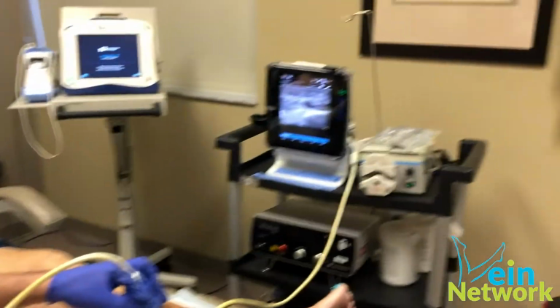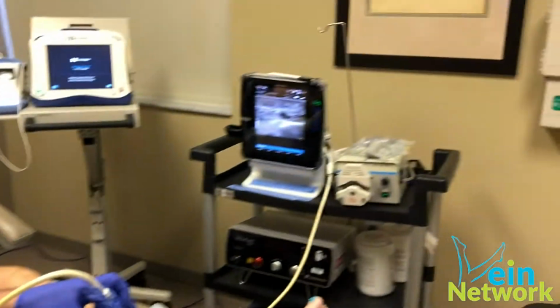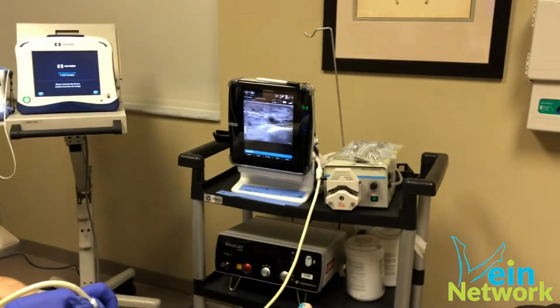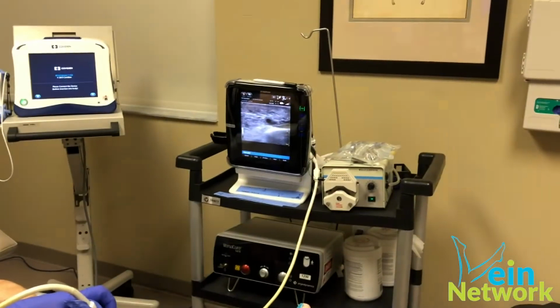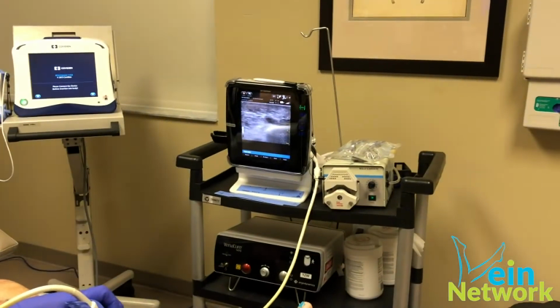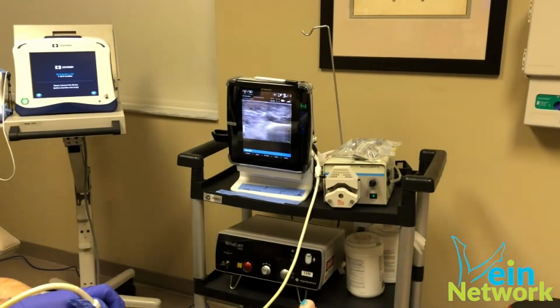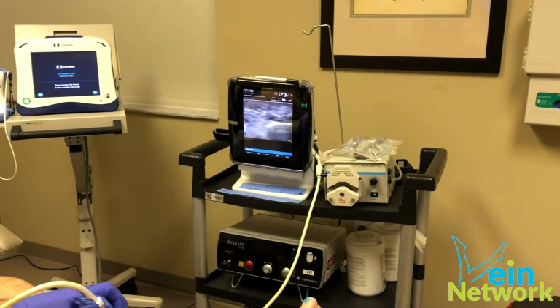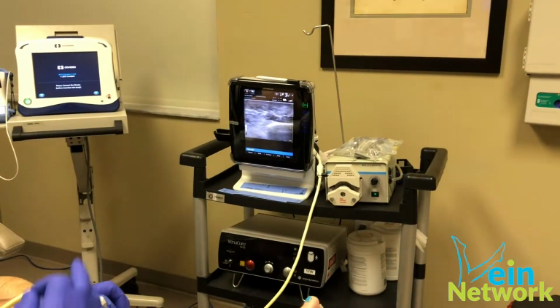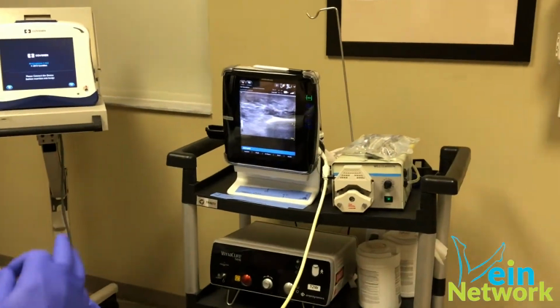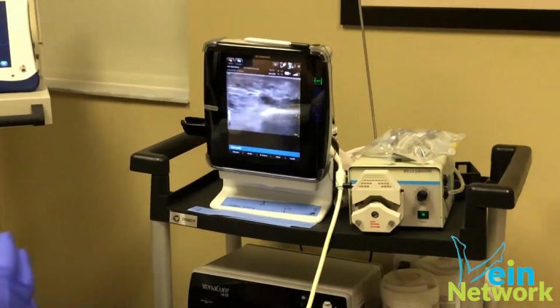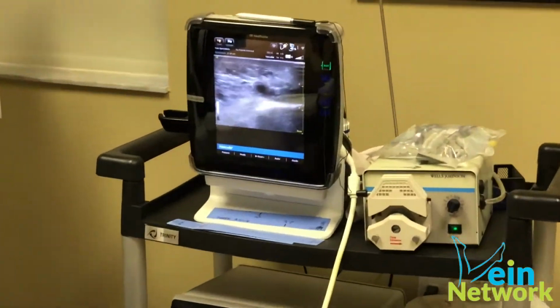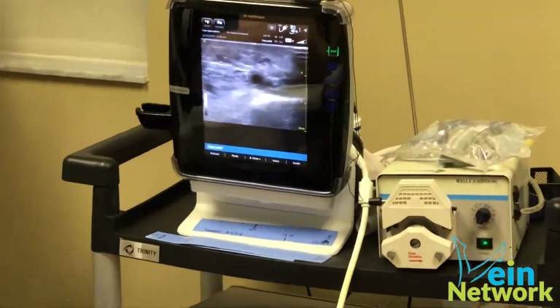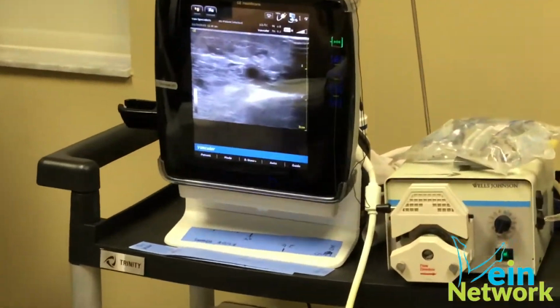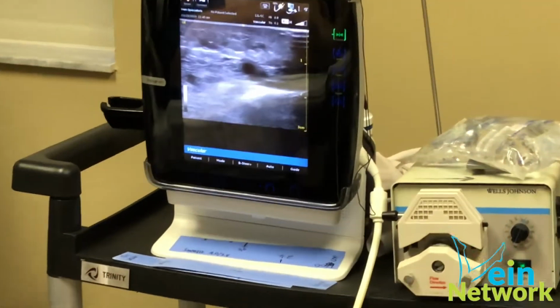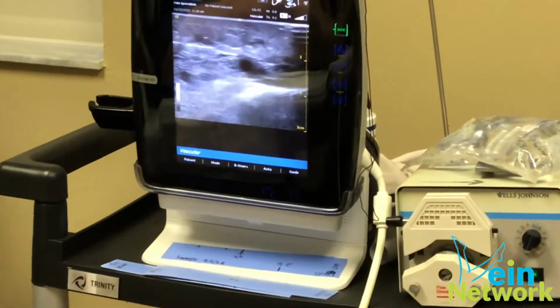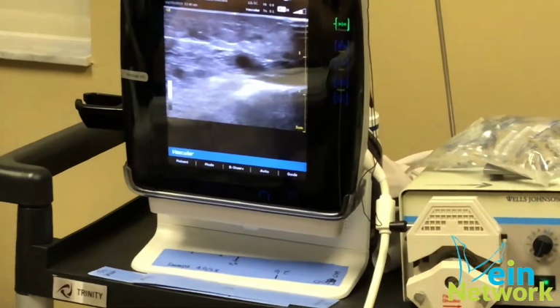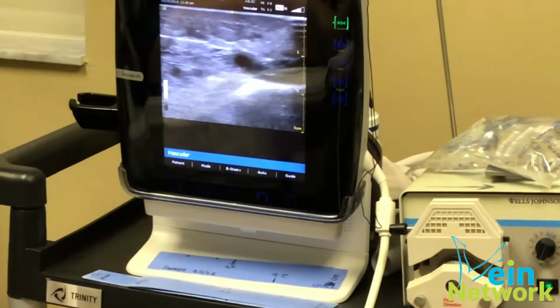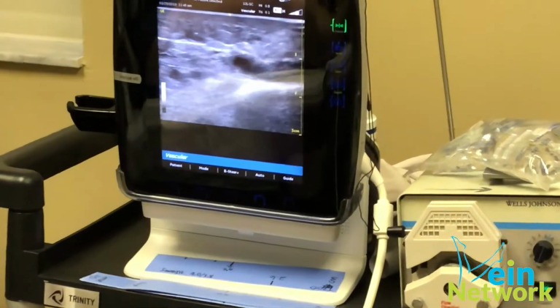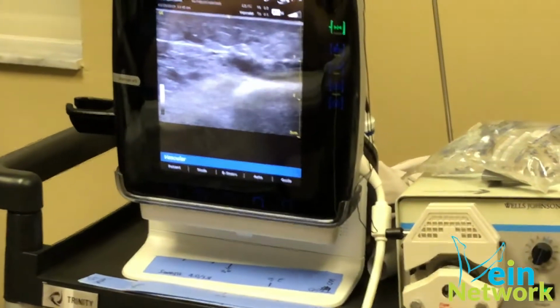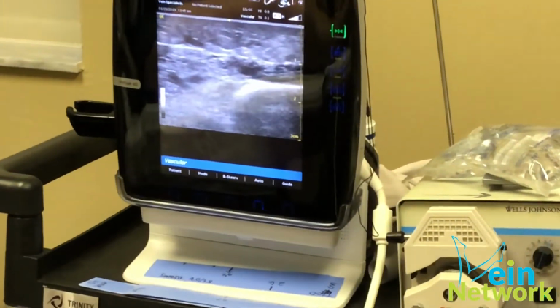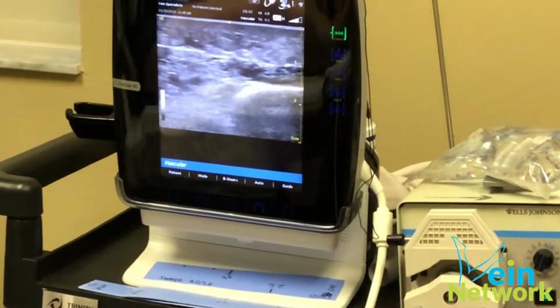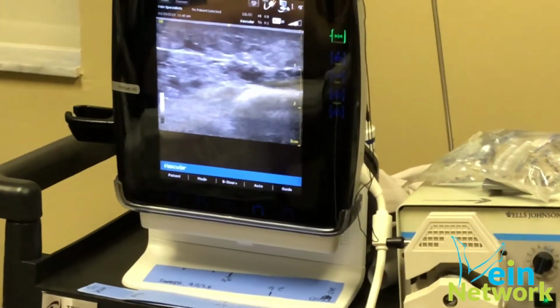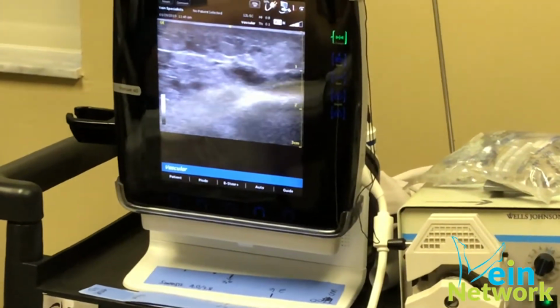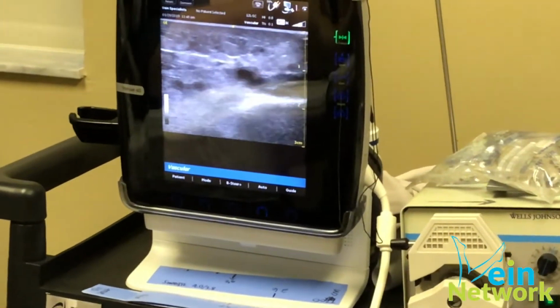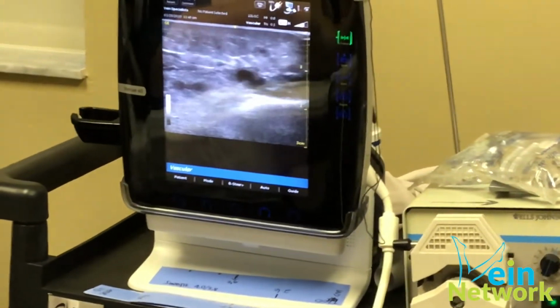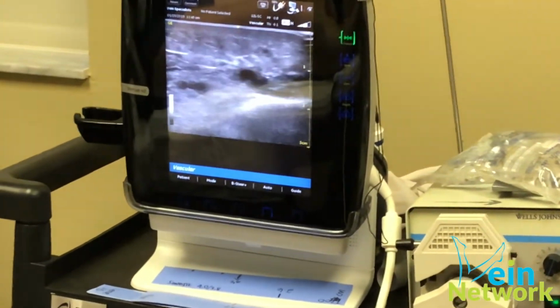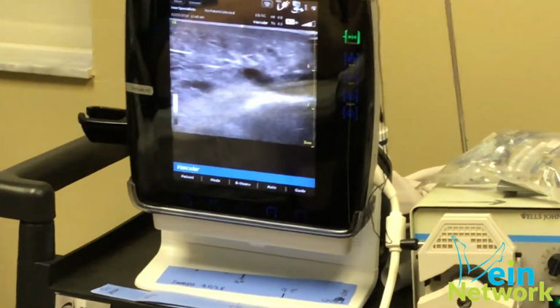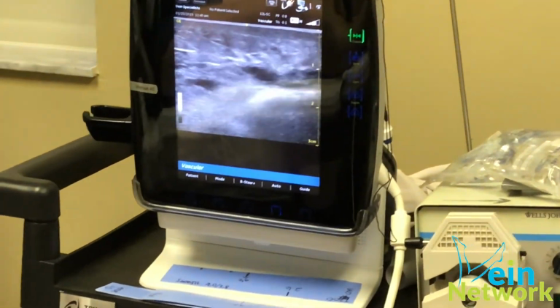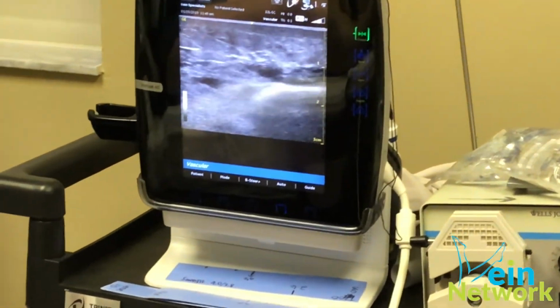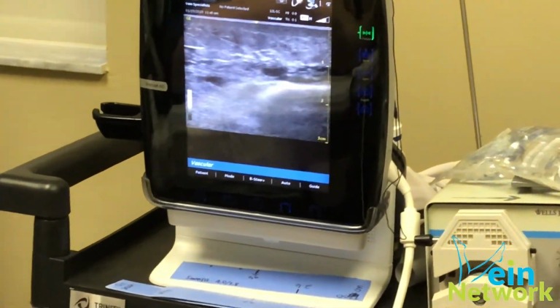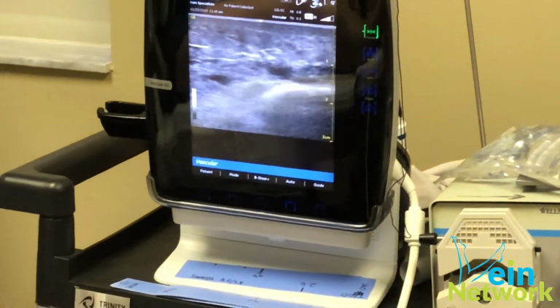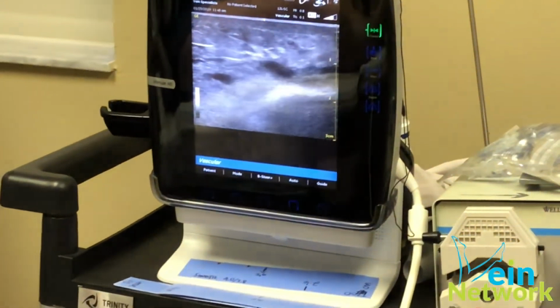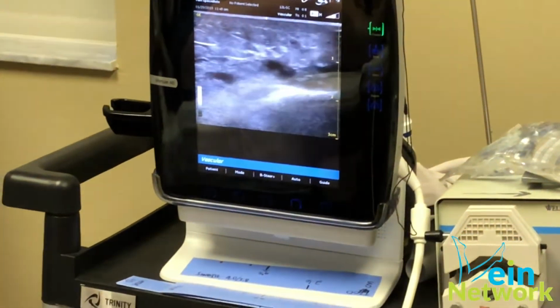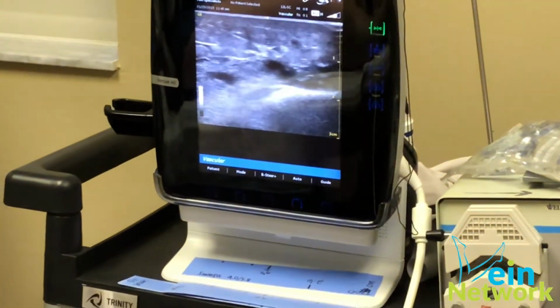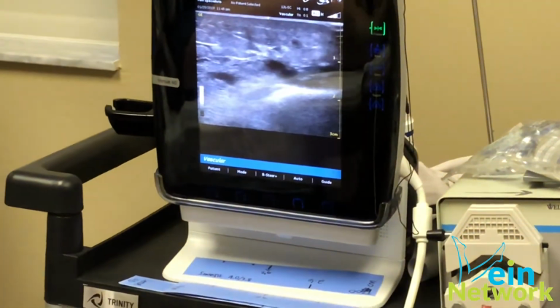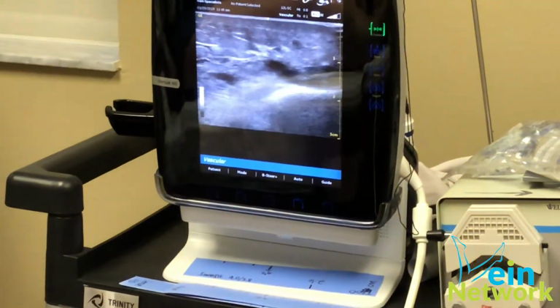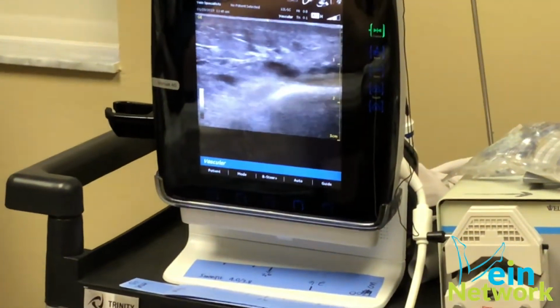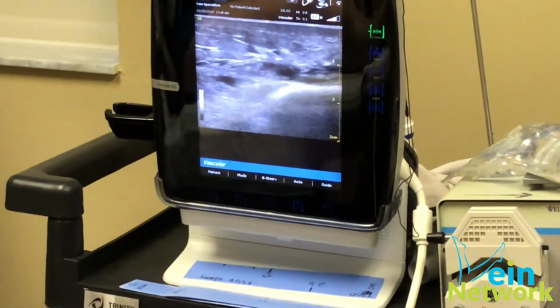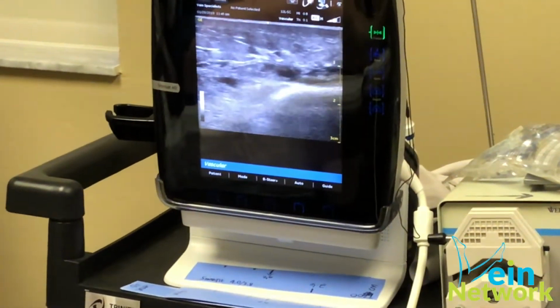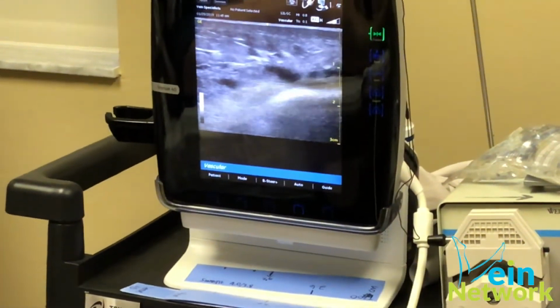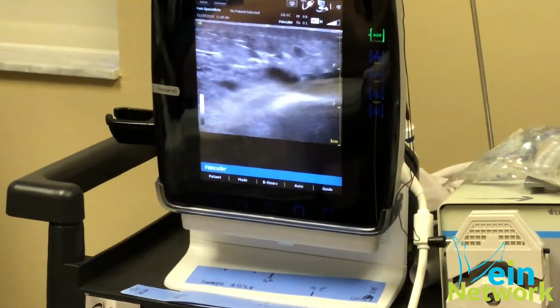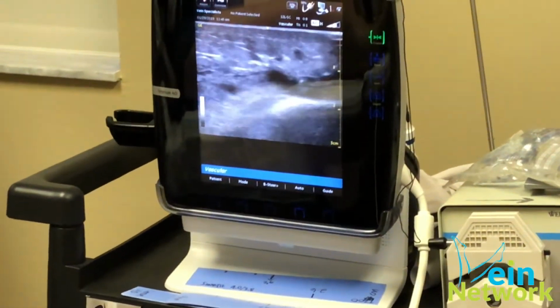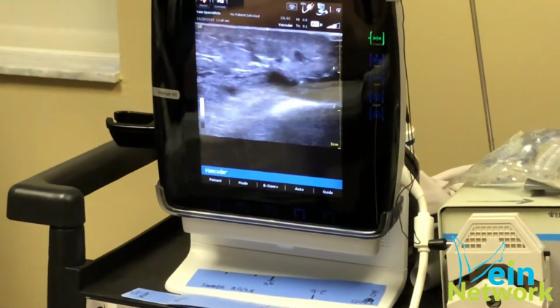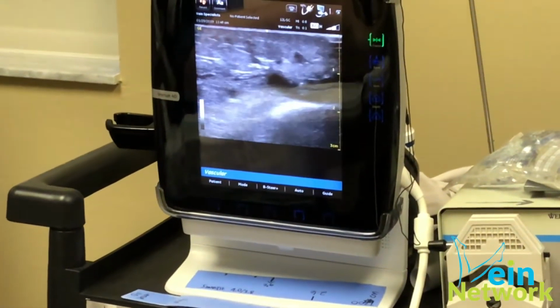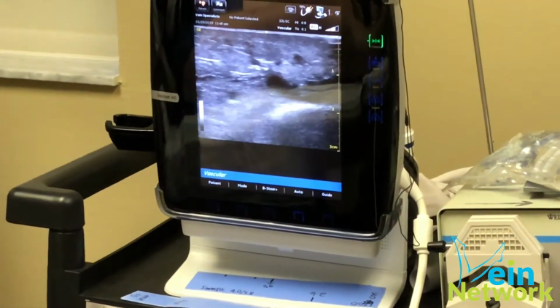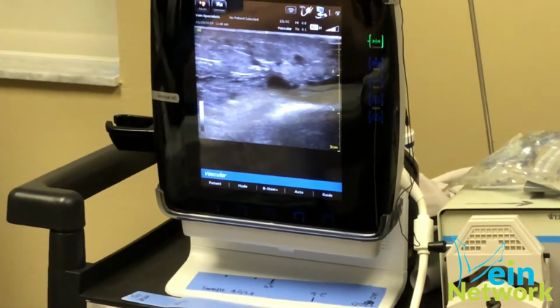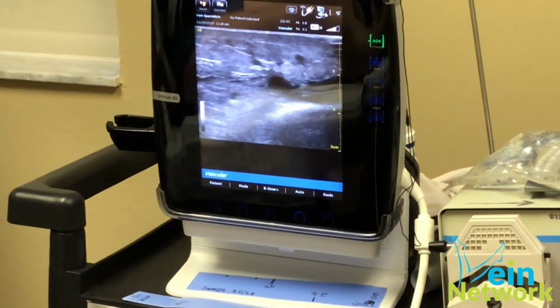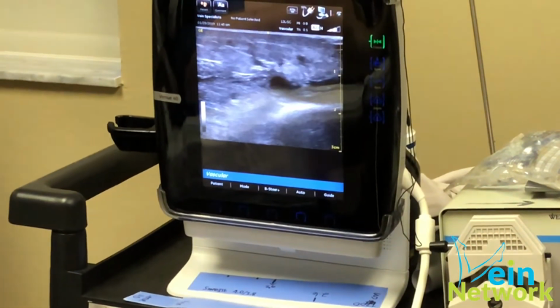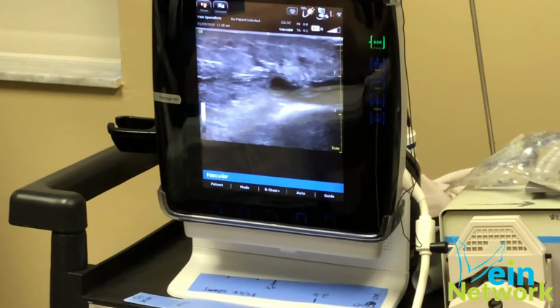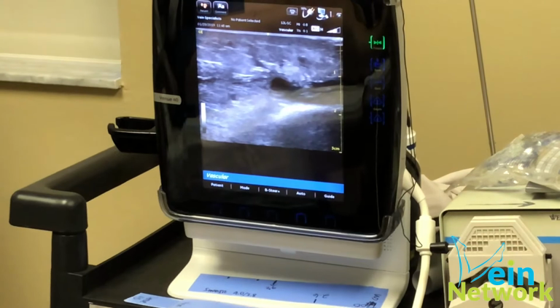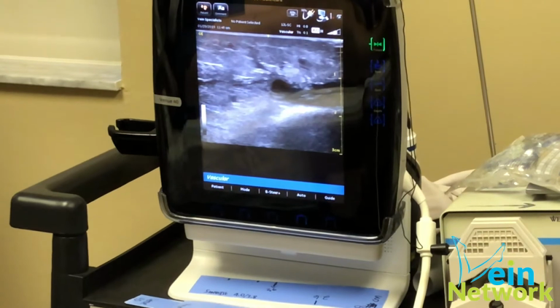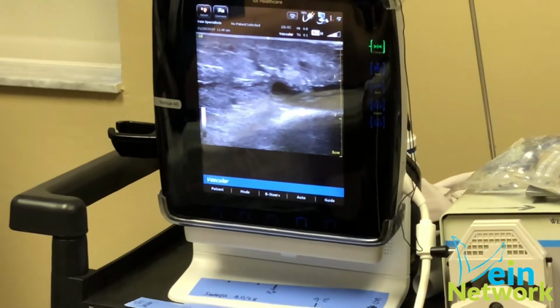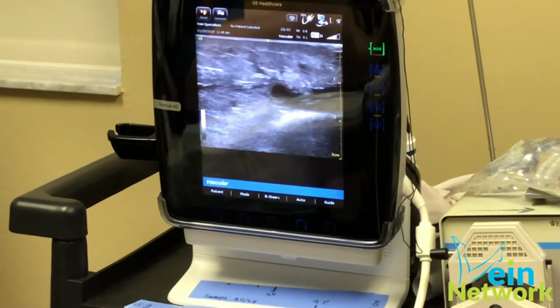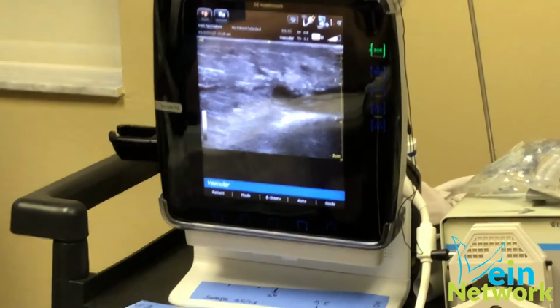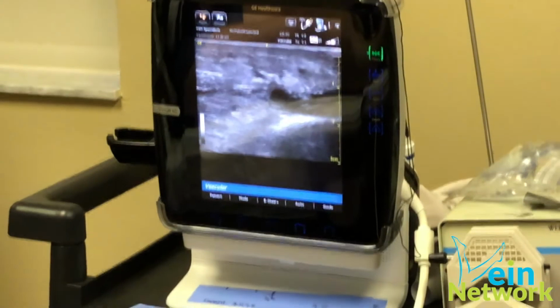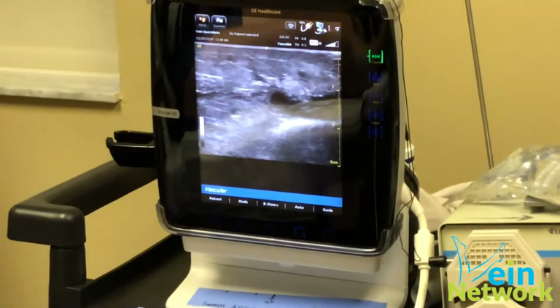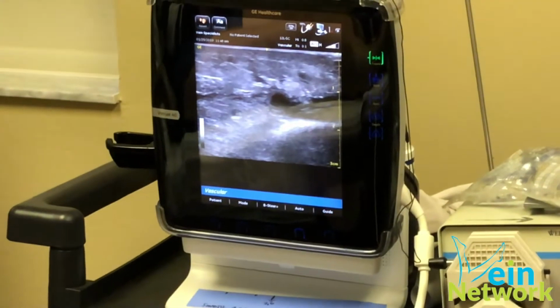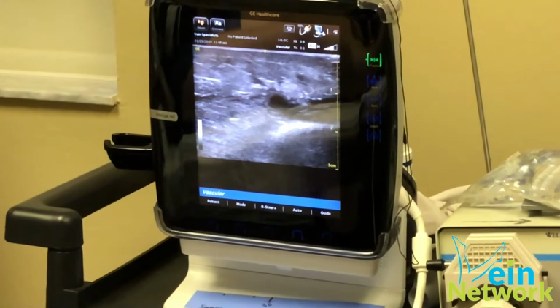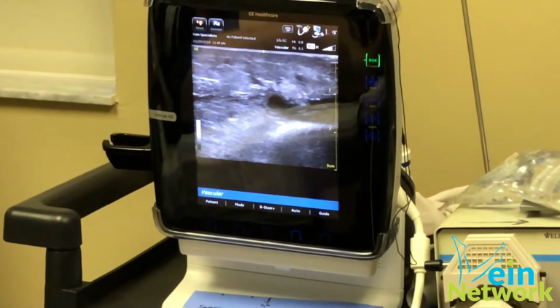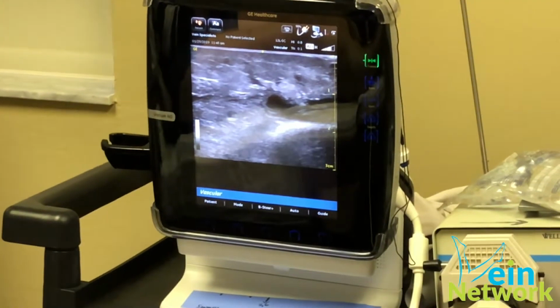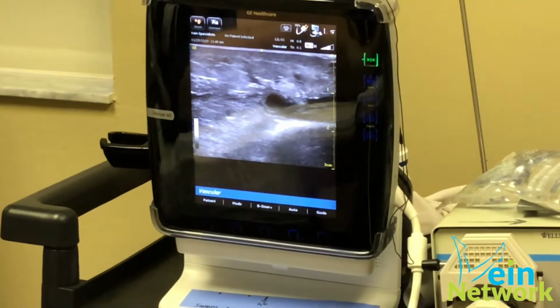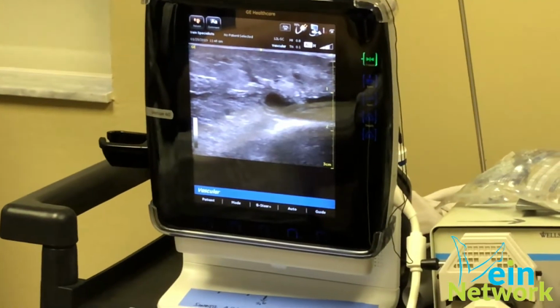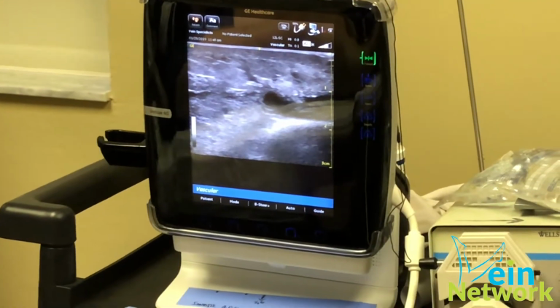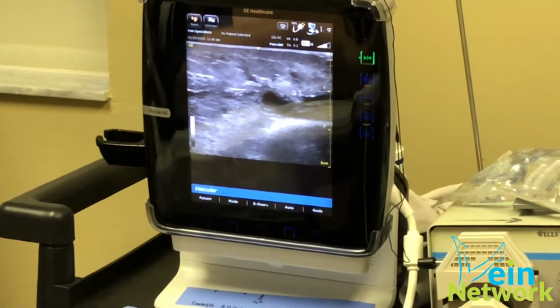You see the screen right there? See that vein that I'm squeezing right there? The white one?